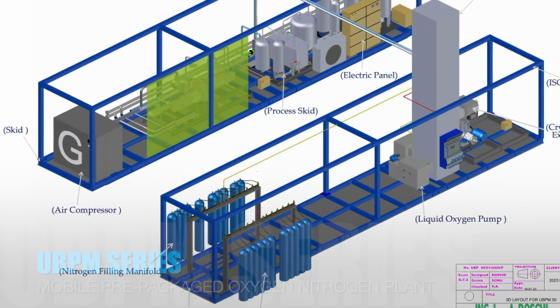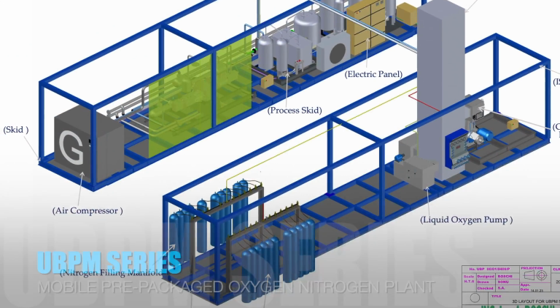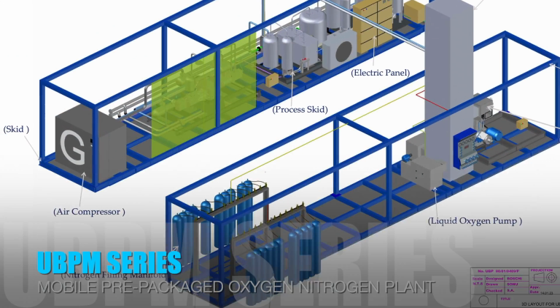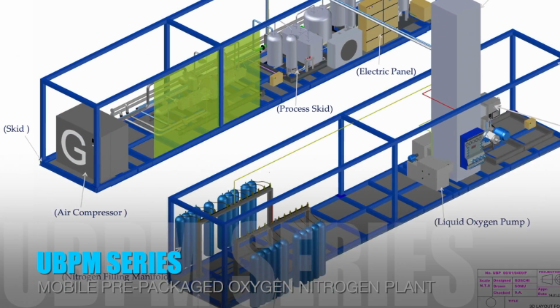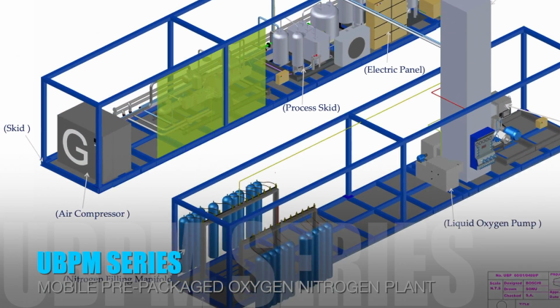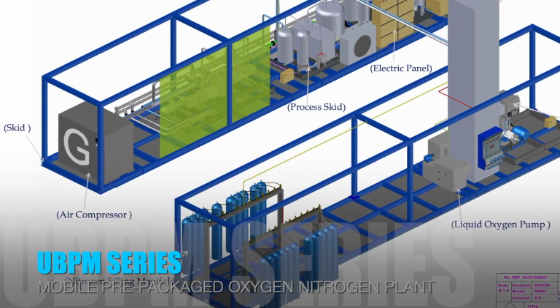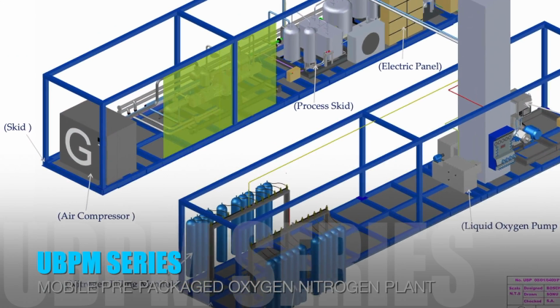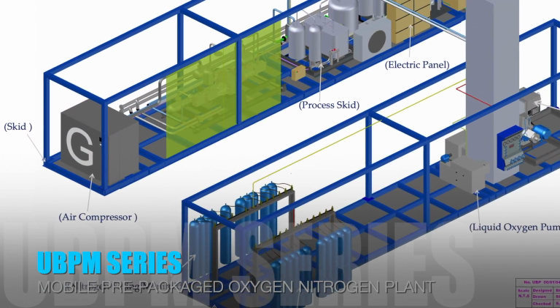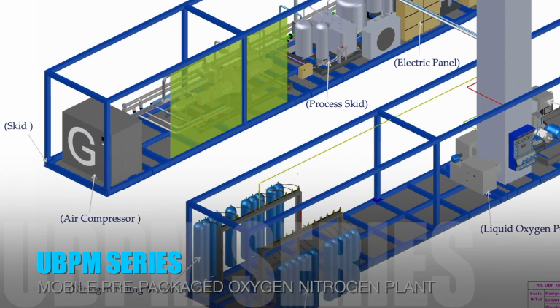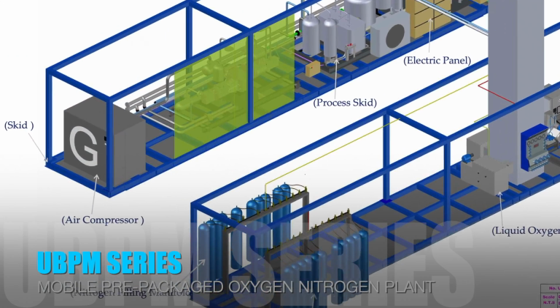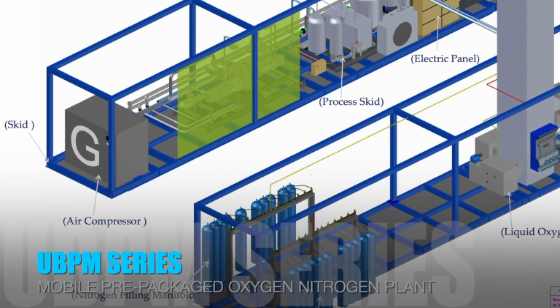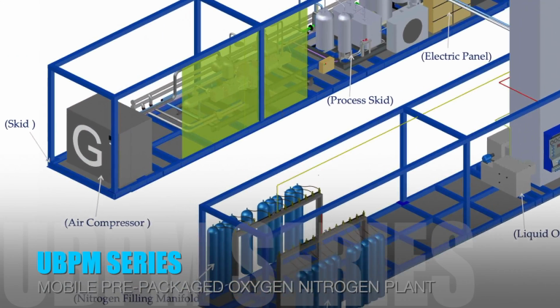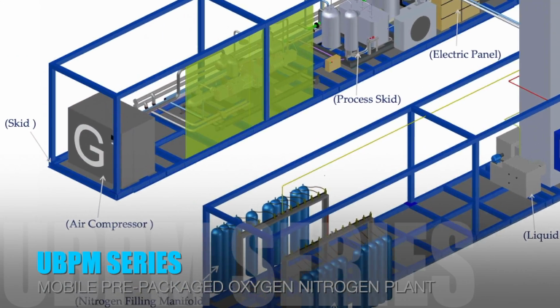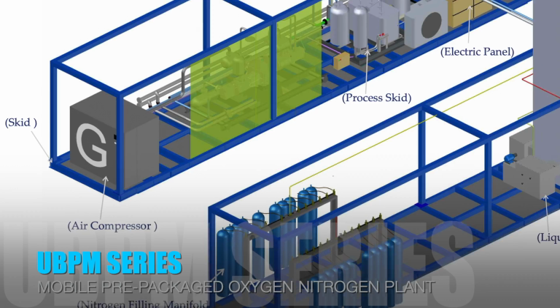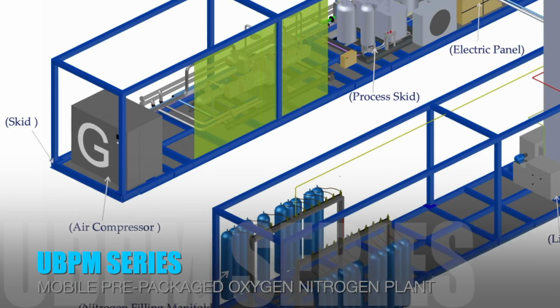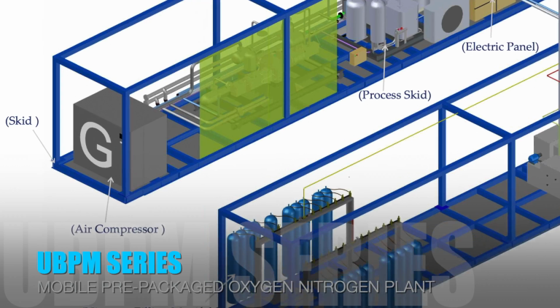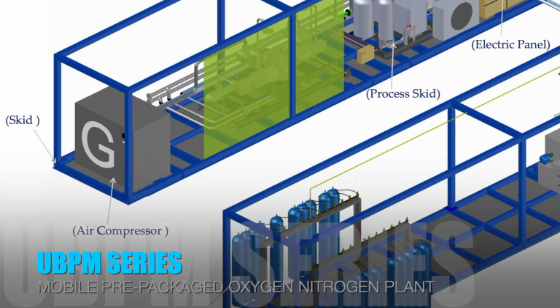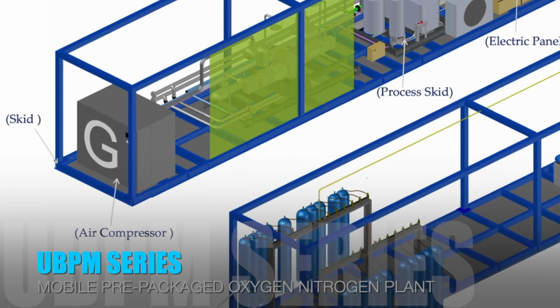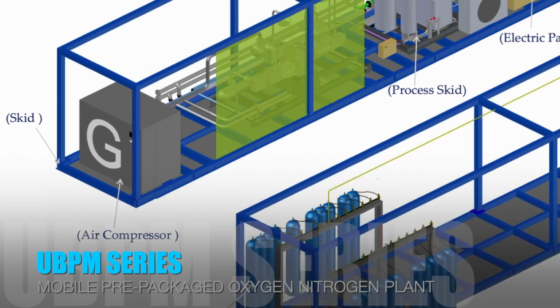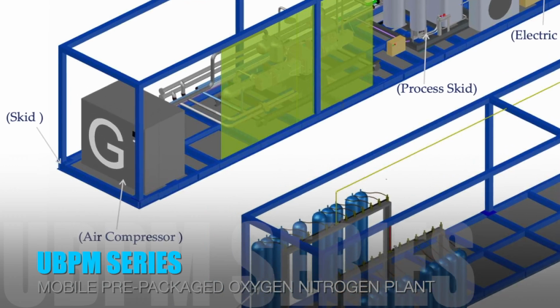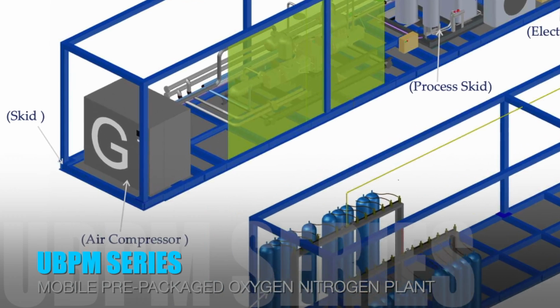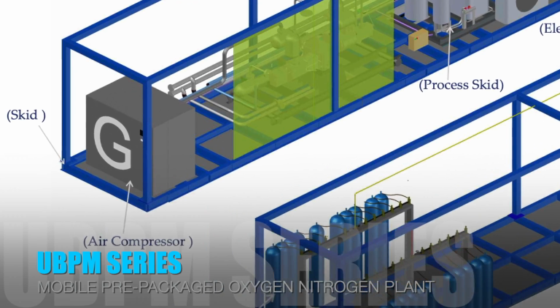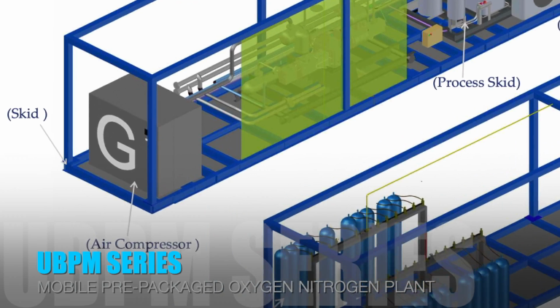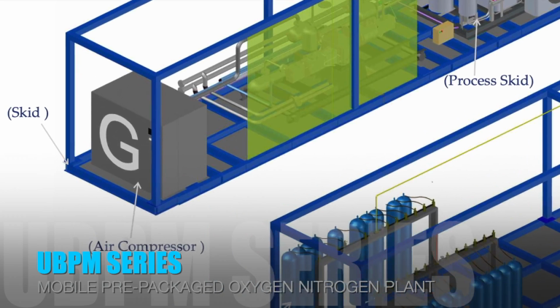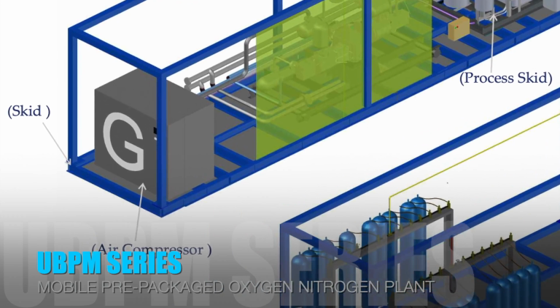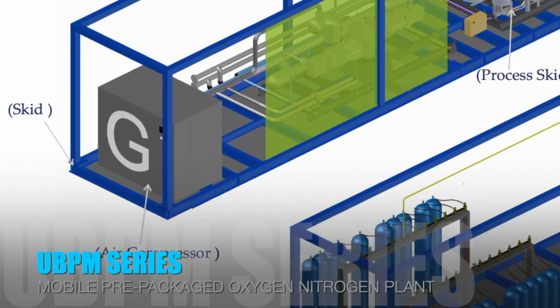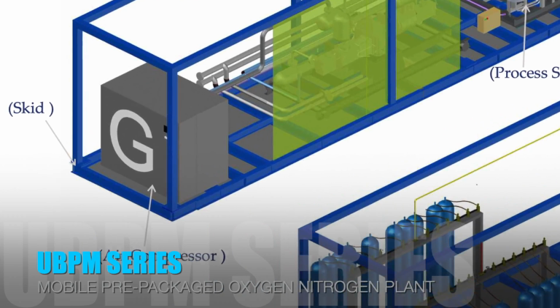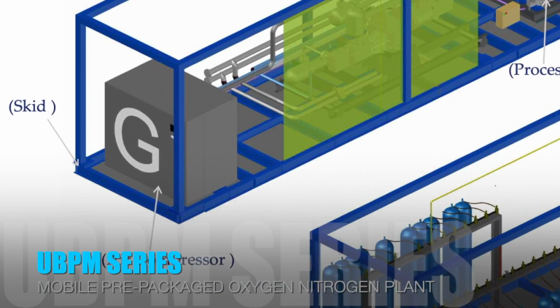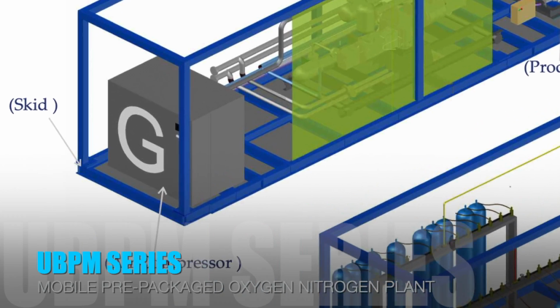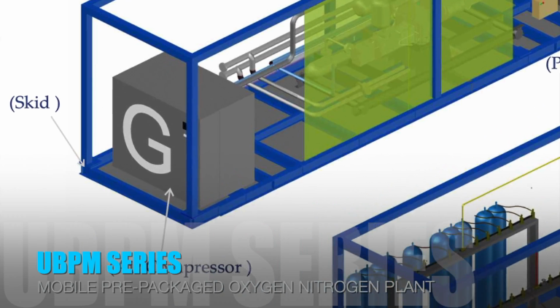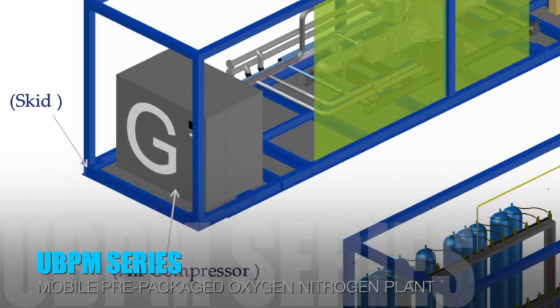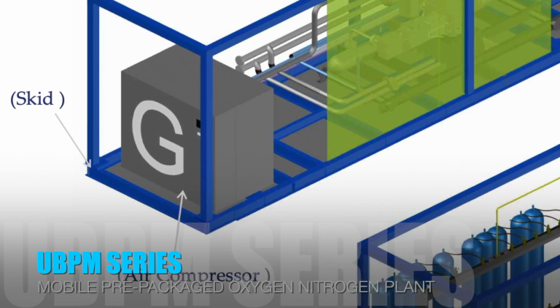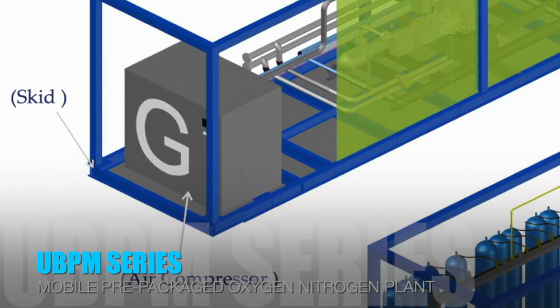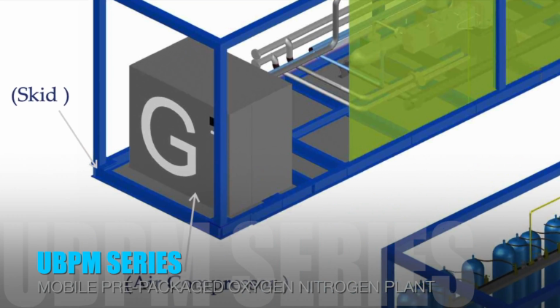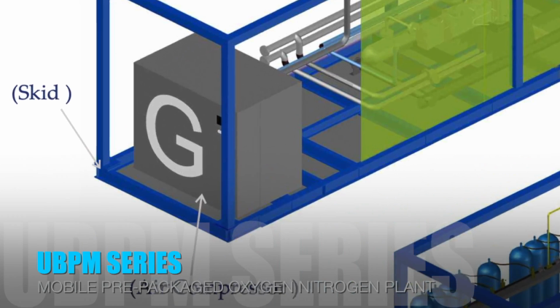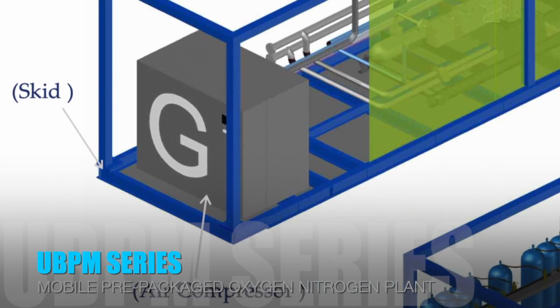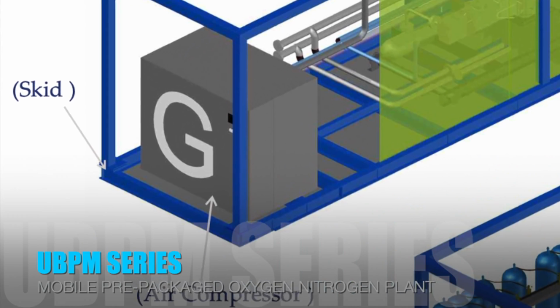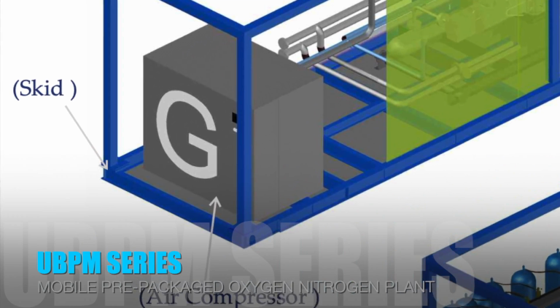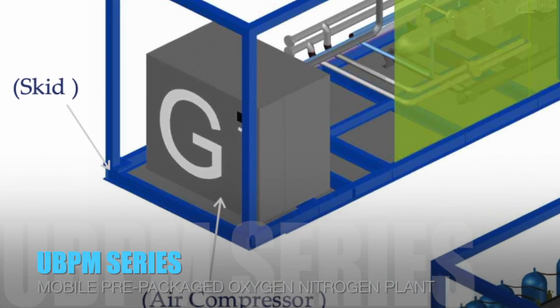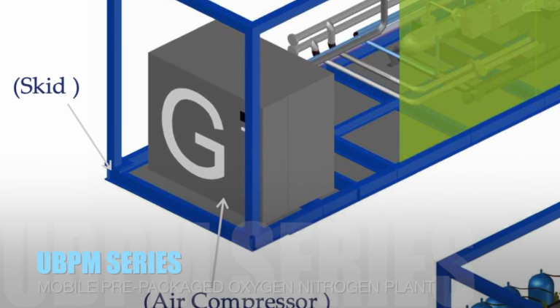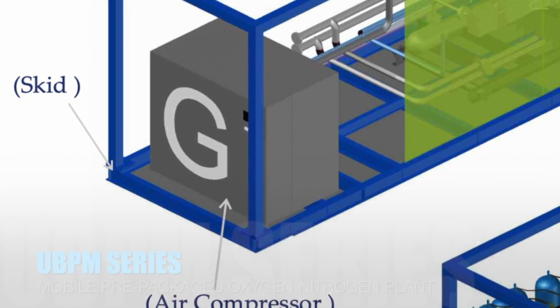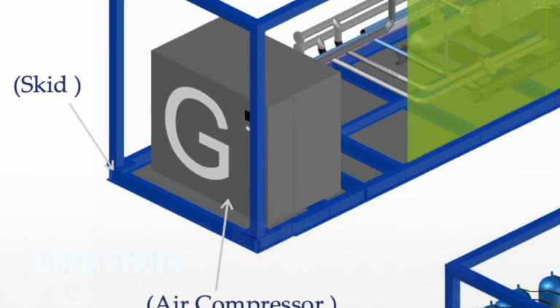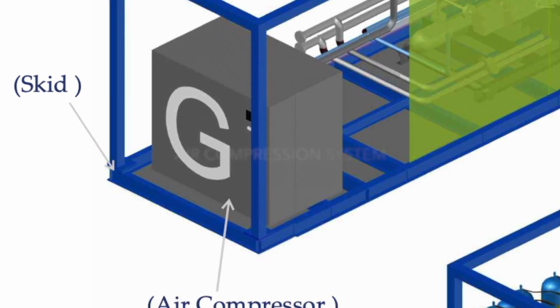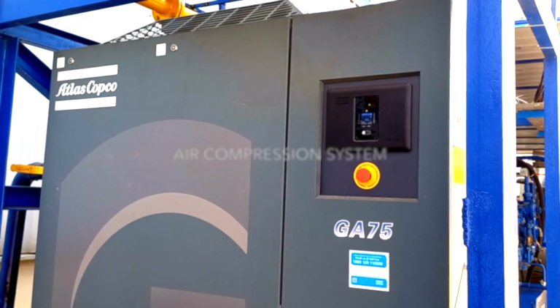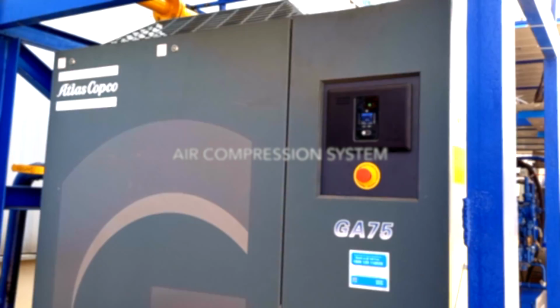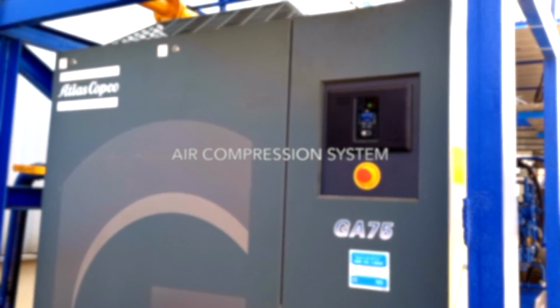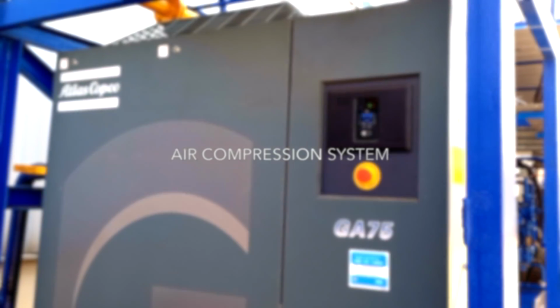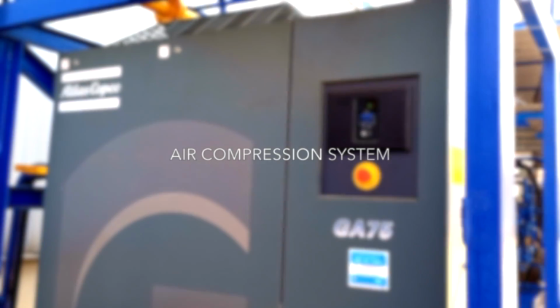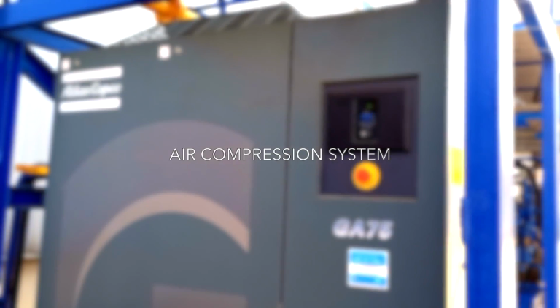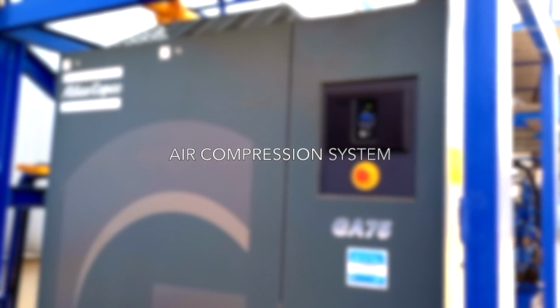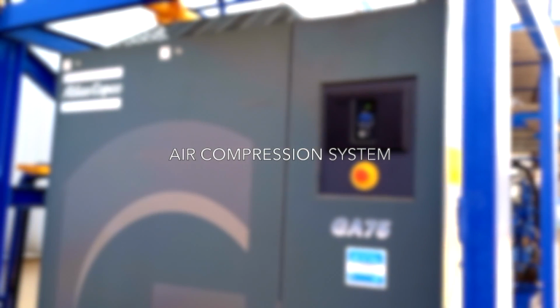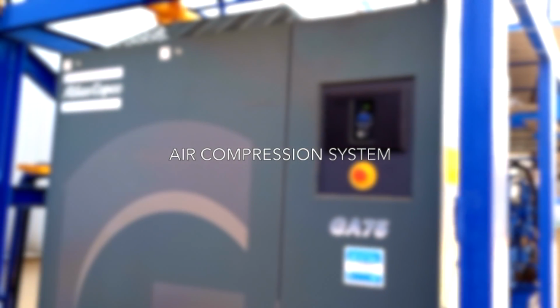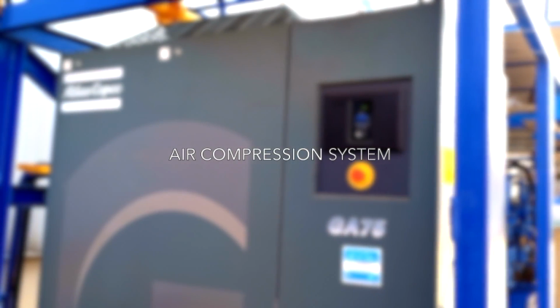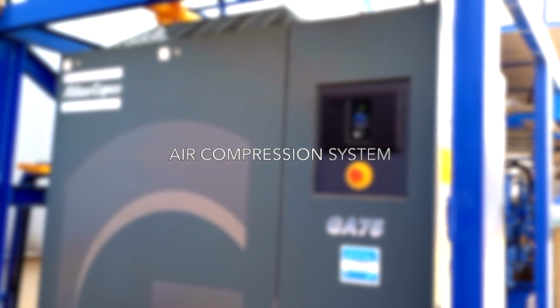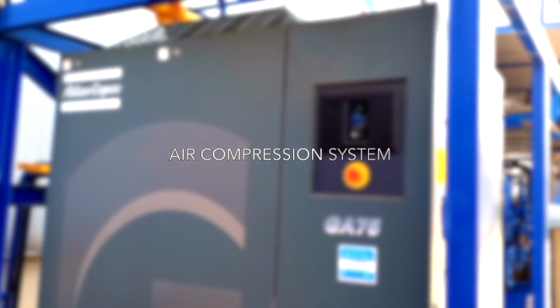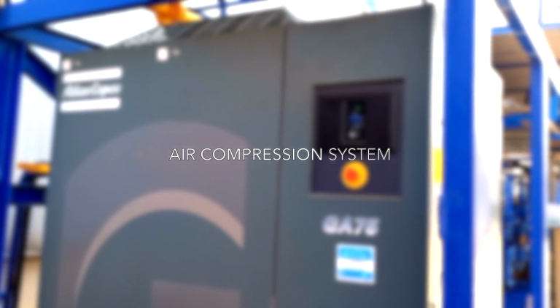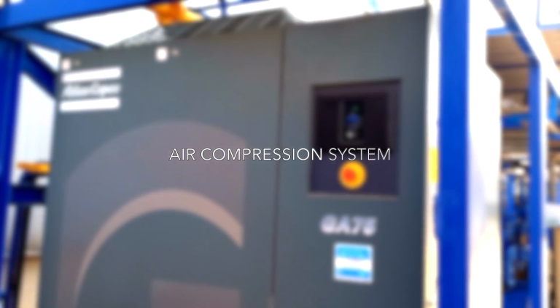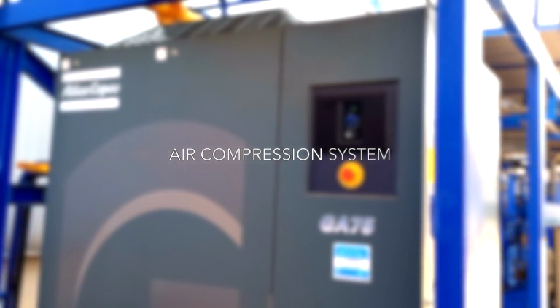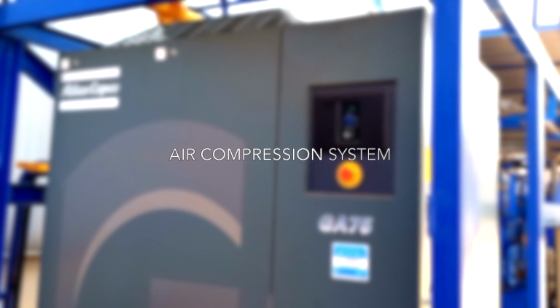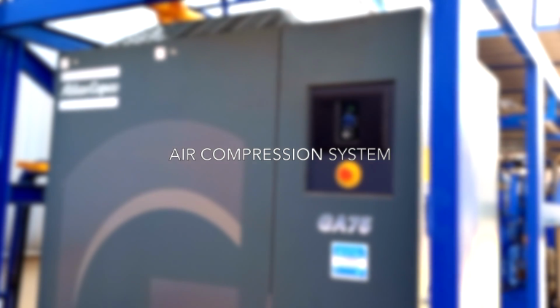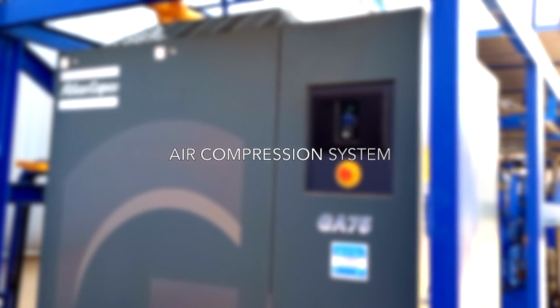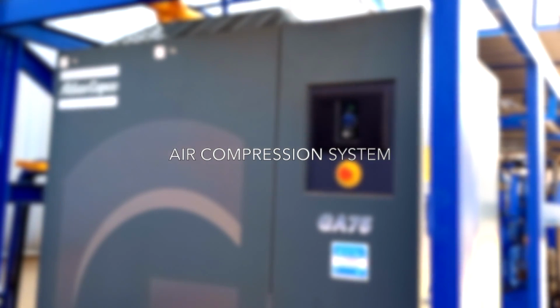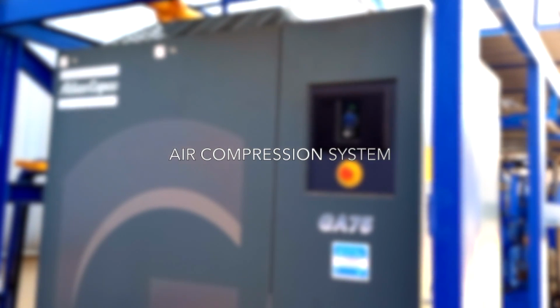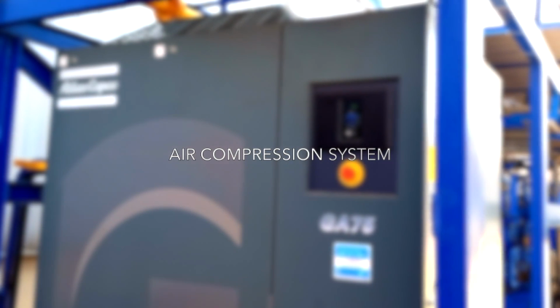Universal BOSCHE introduces the latest UBPM series mobile oxygen nitrogen plant, with its built-in Atlas Copco air compressor system.